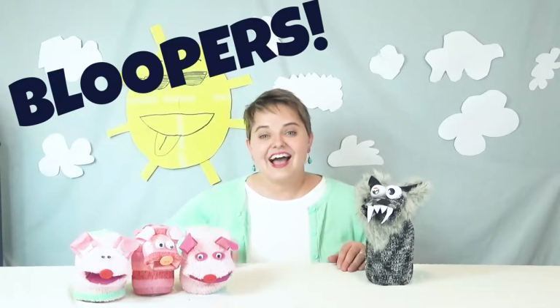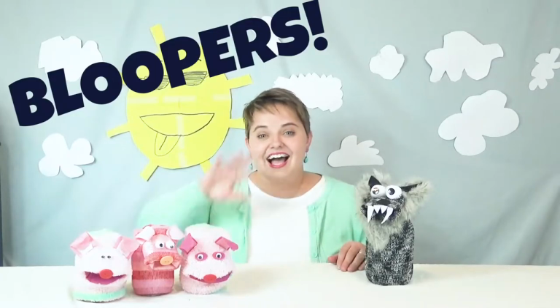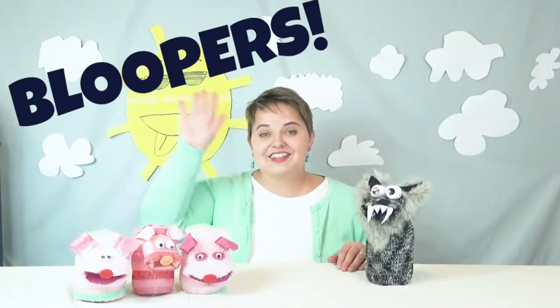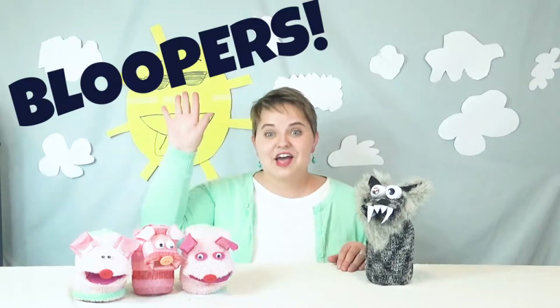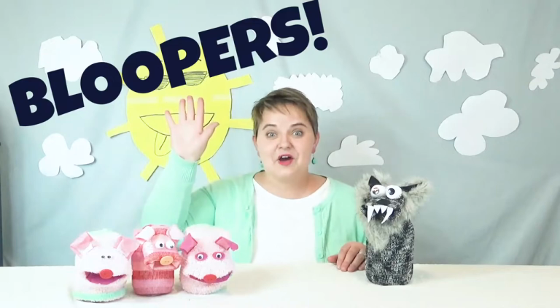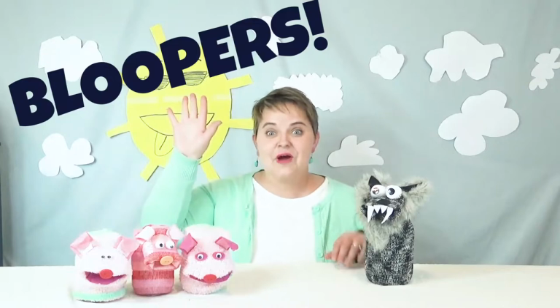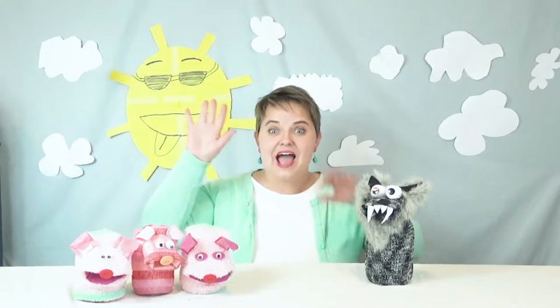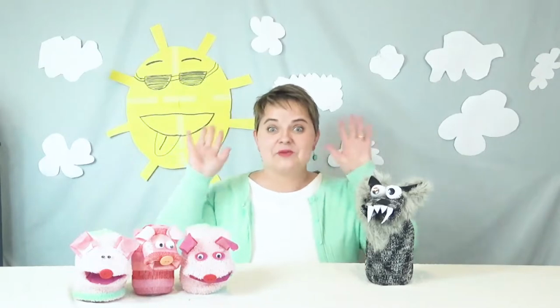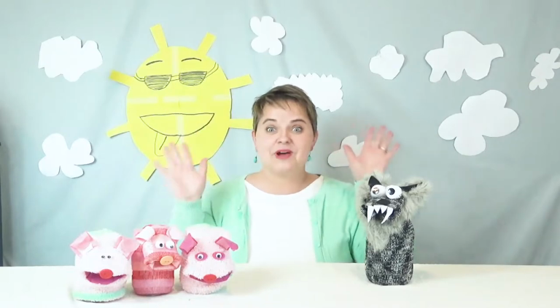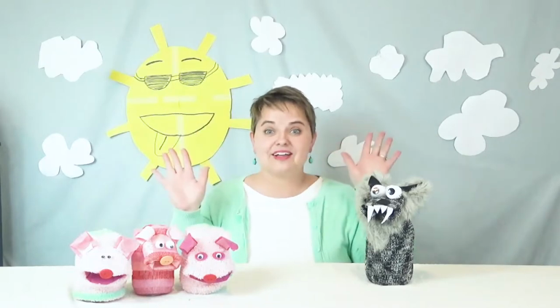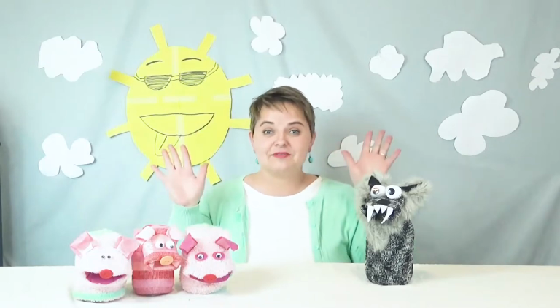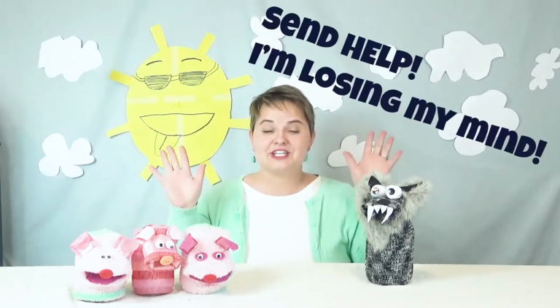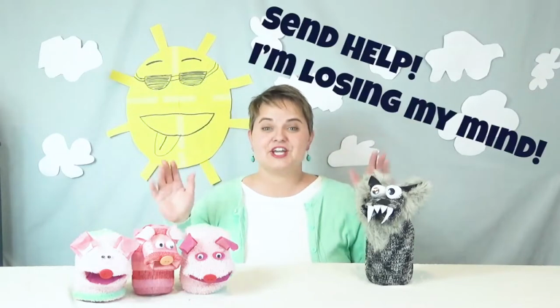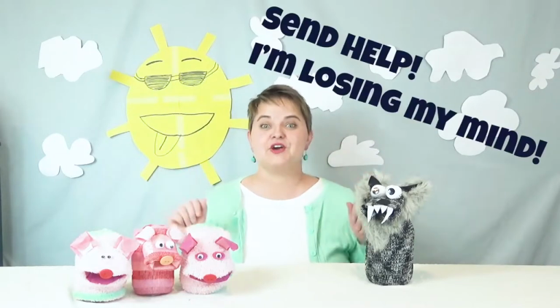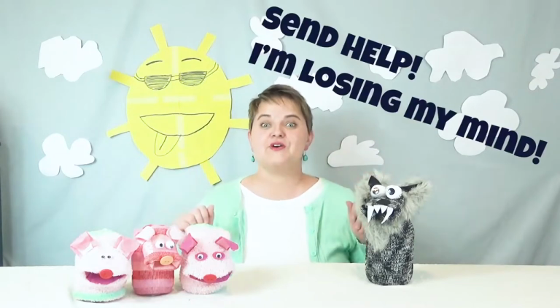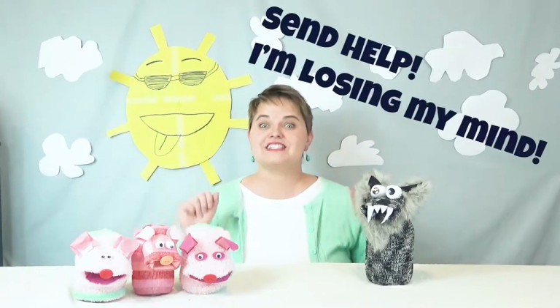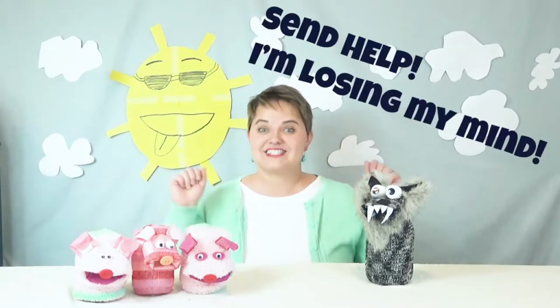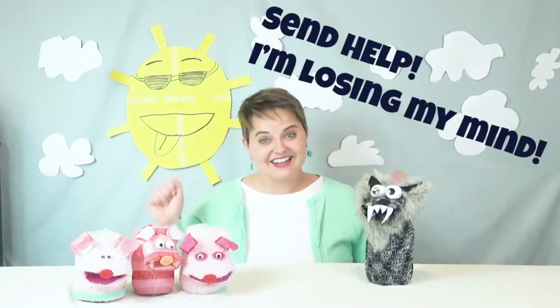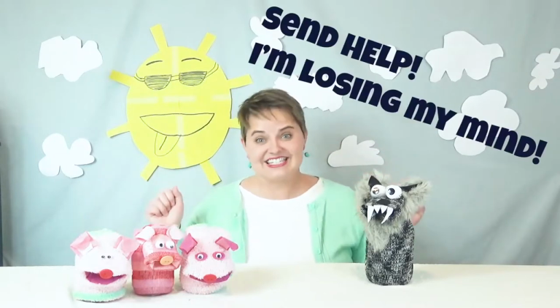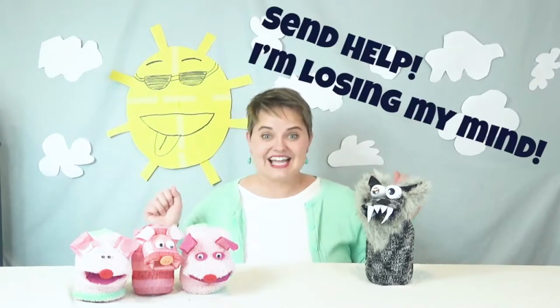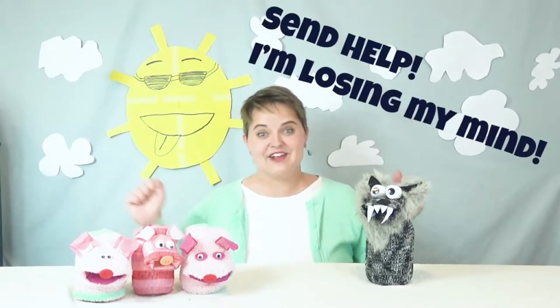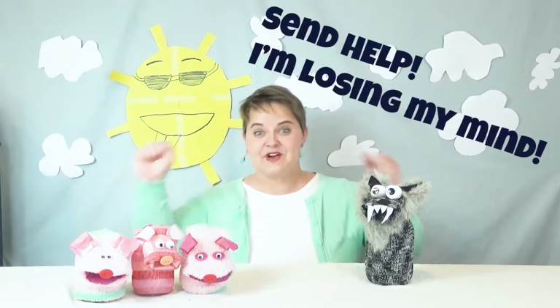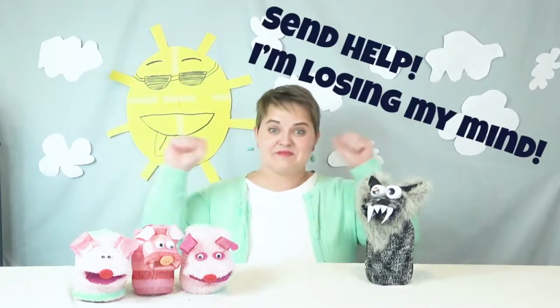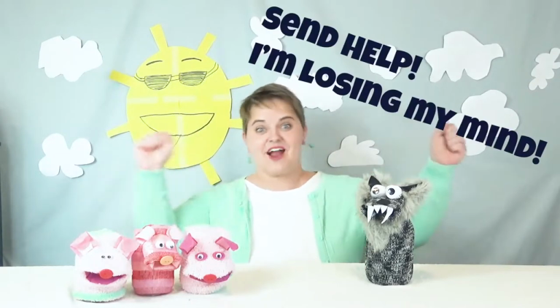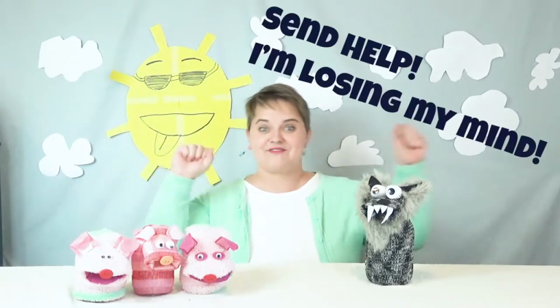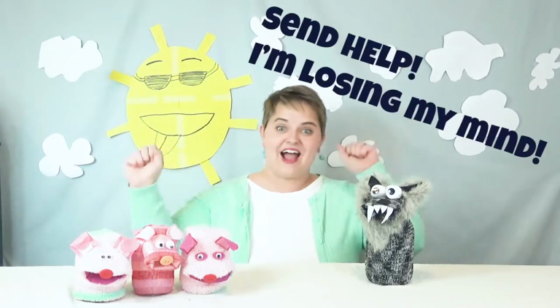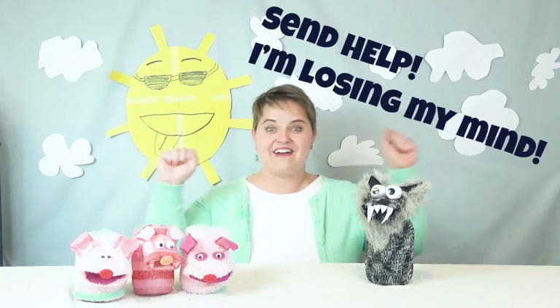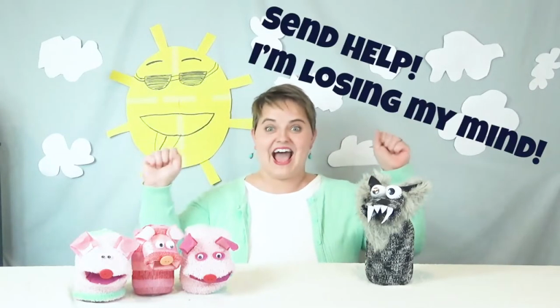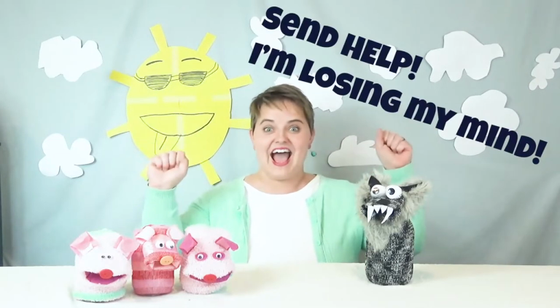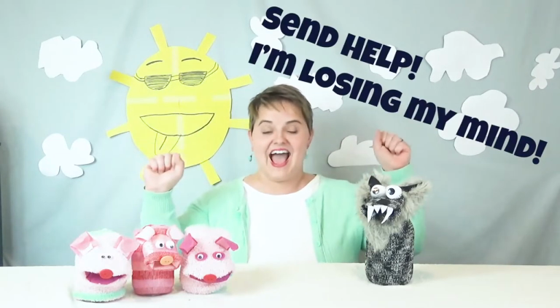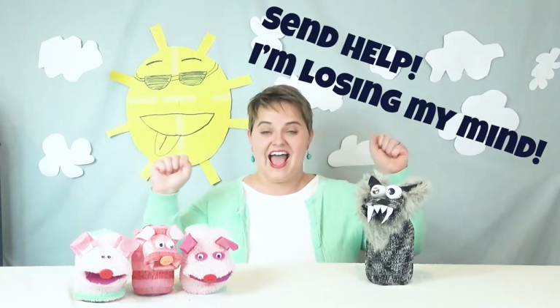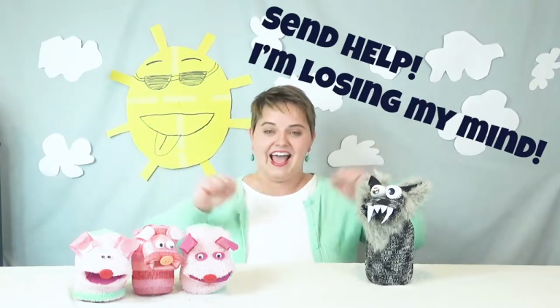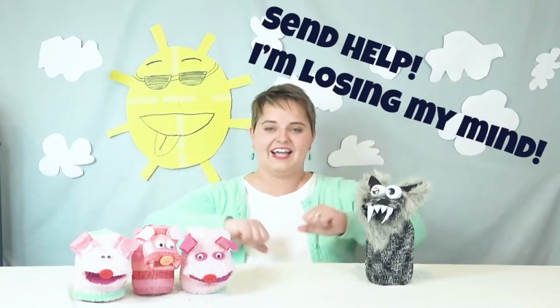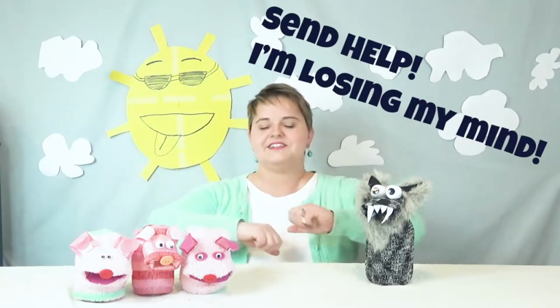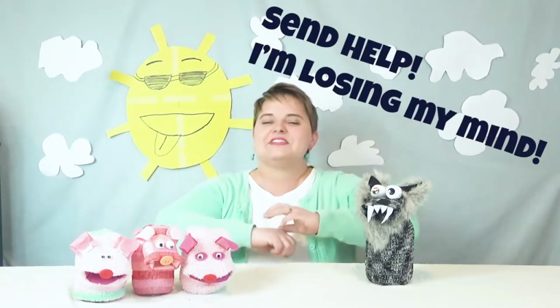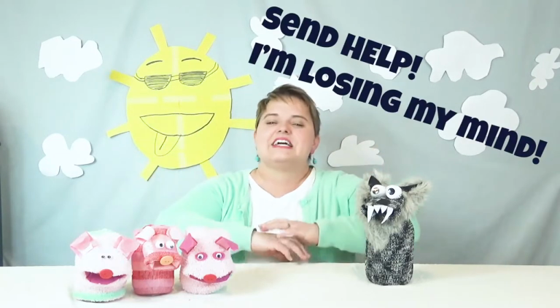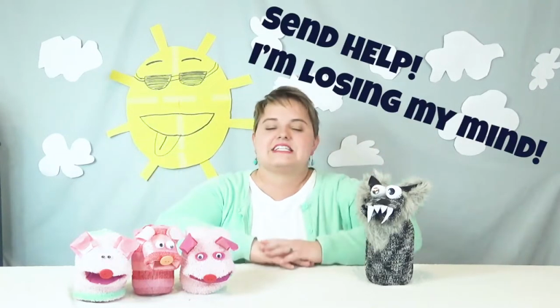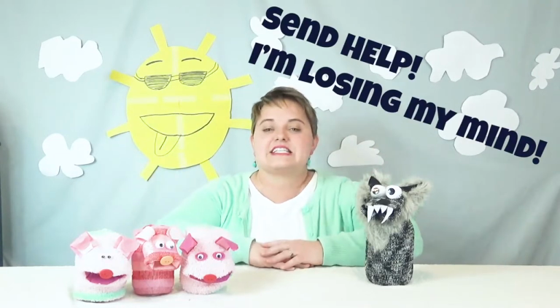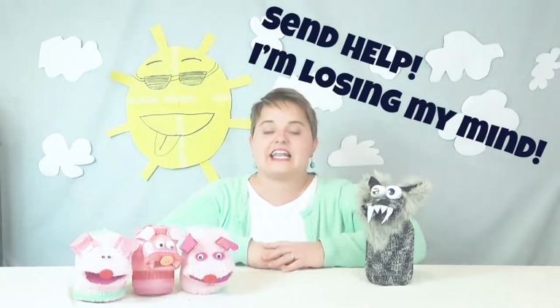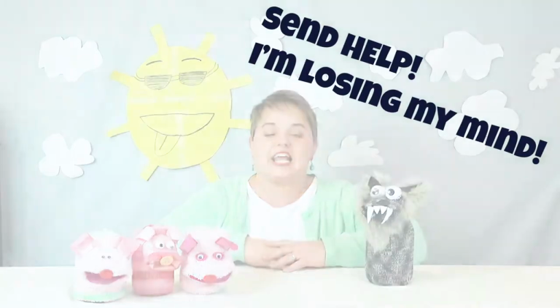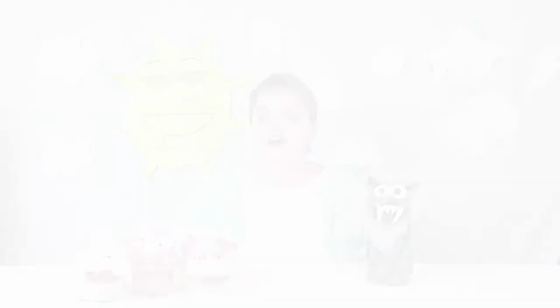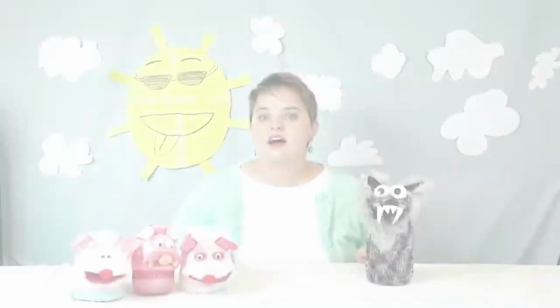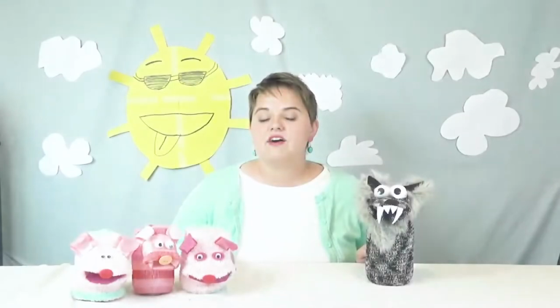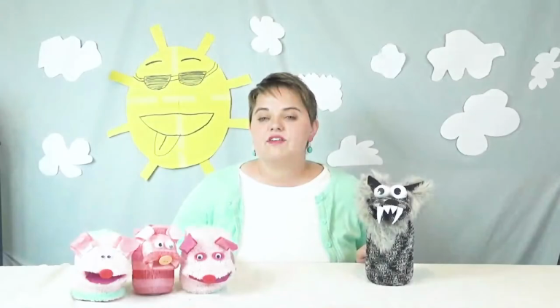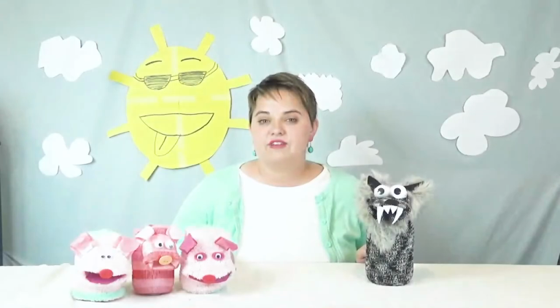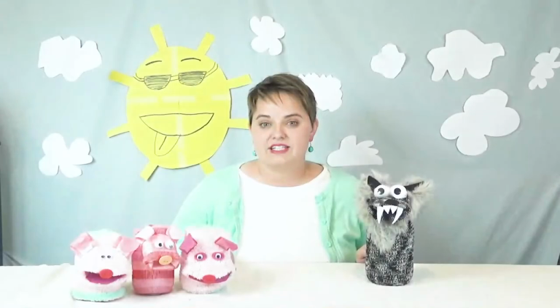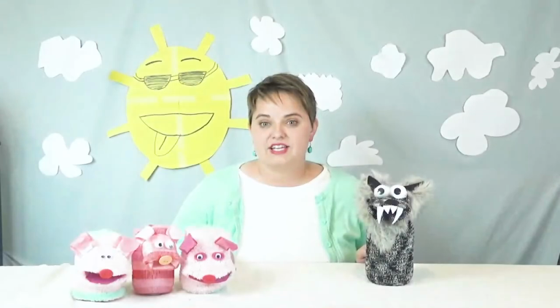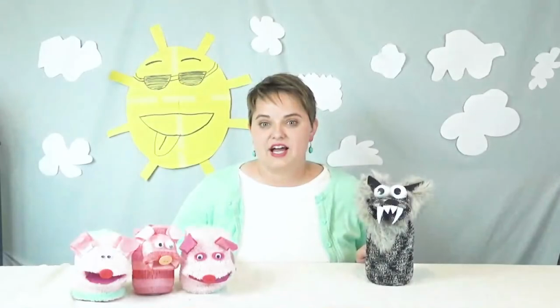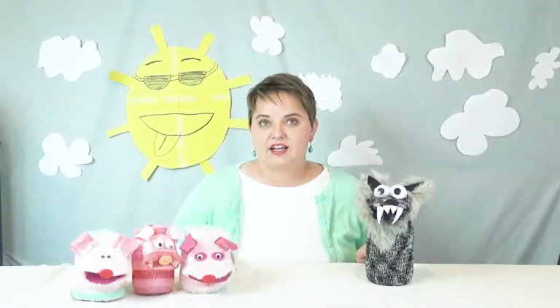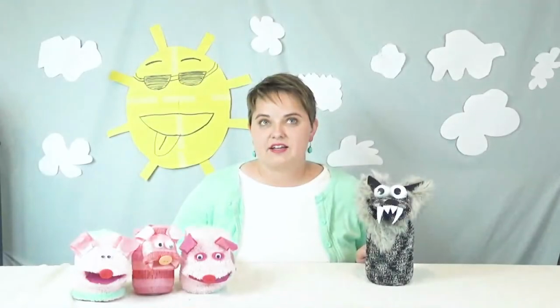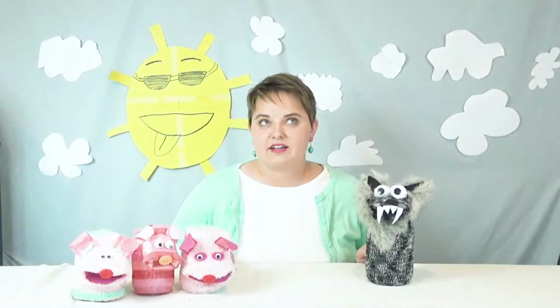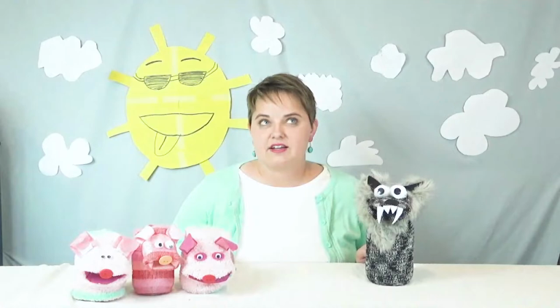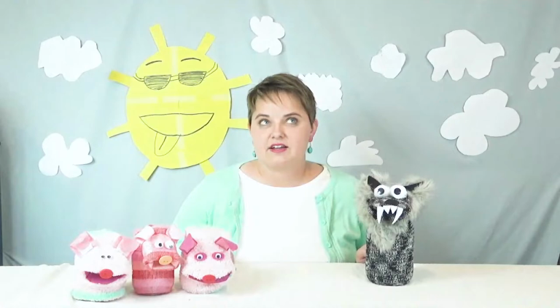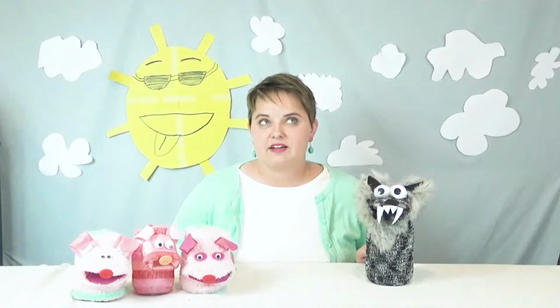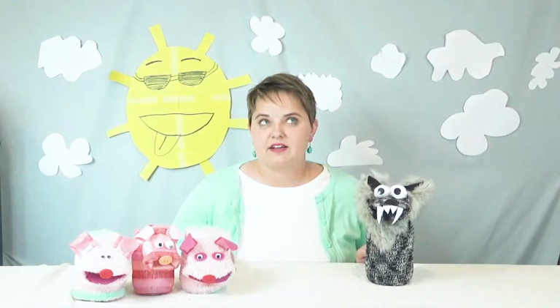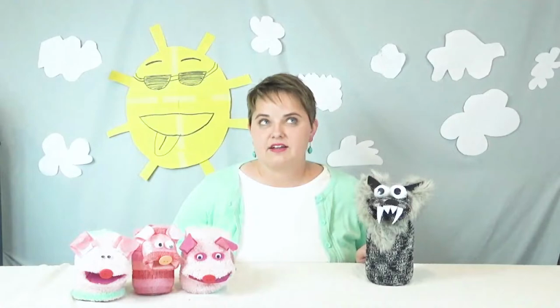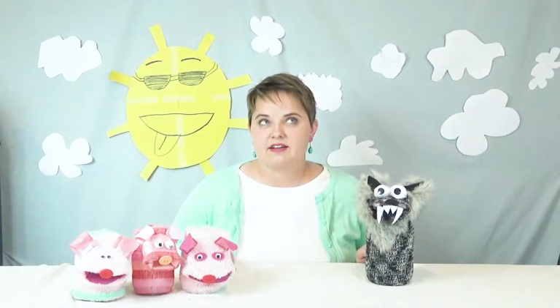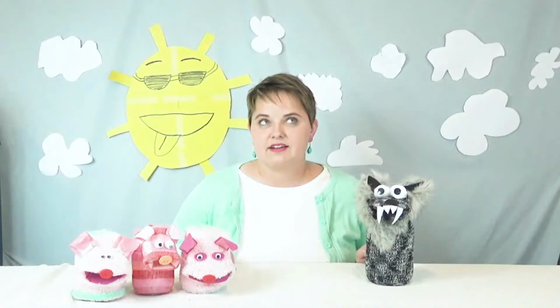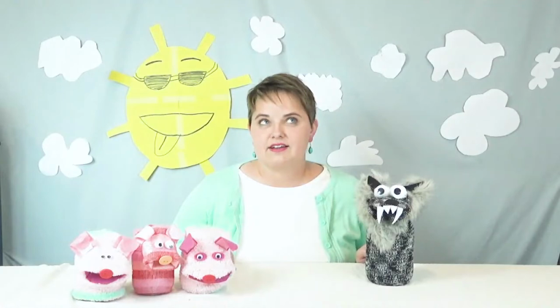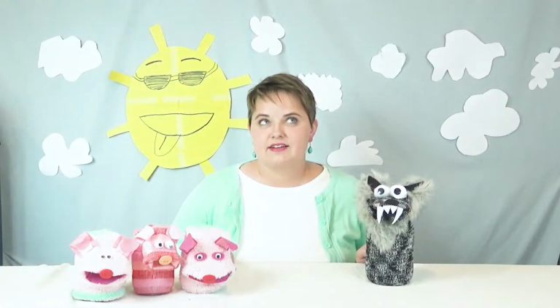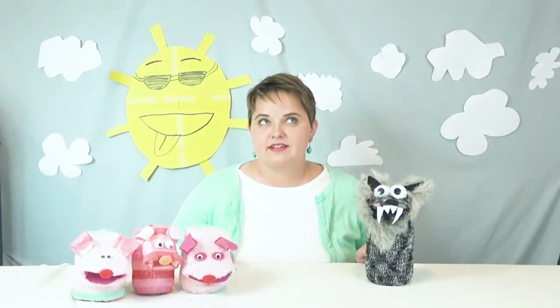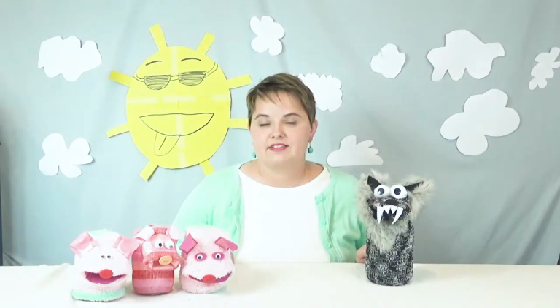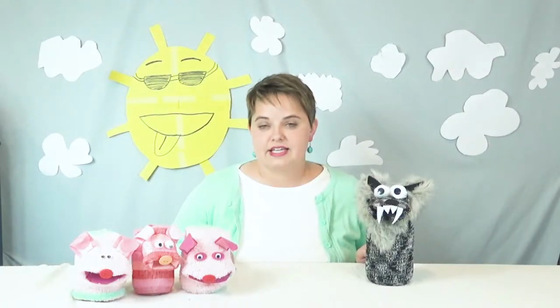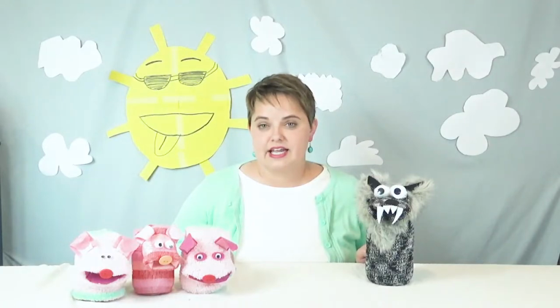Hello and welcome to... just kidding! Fun Sock City.